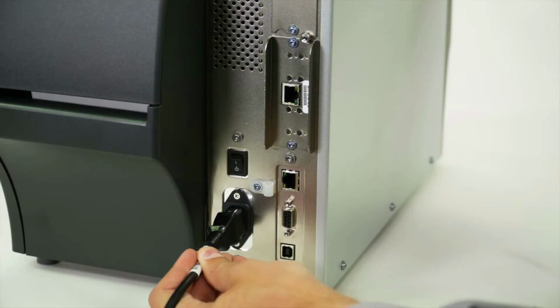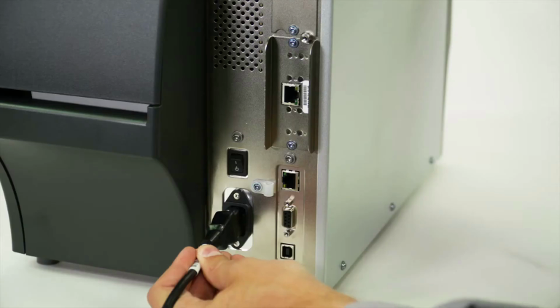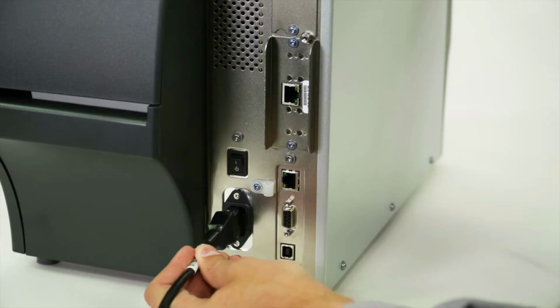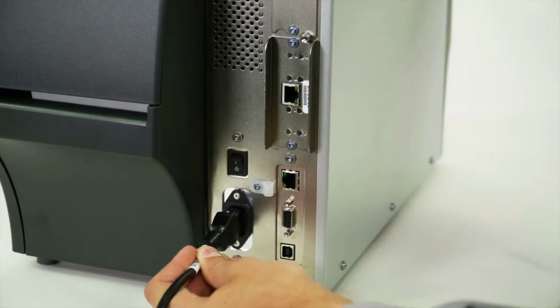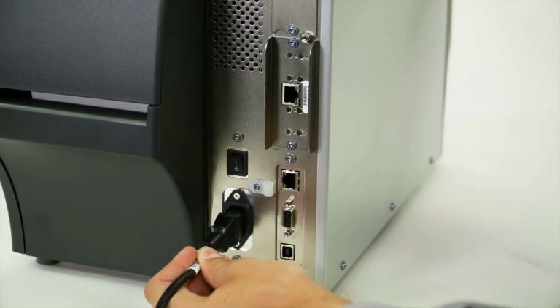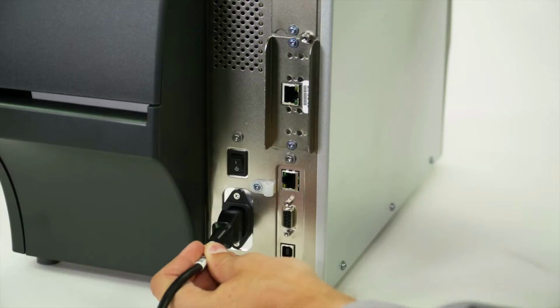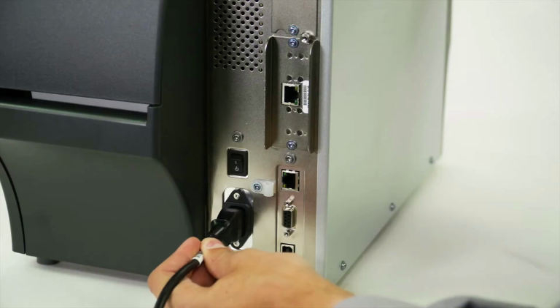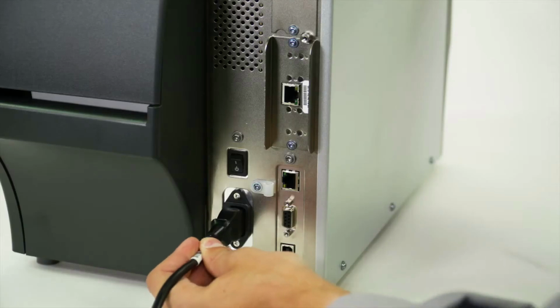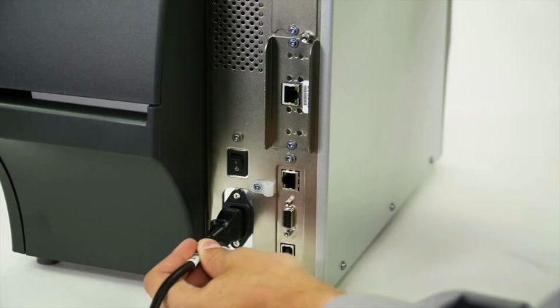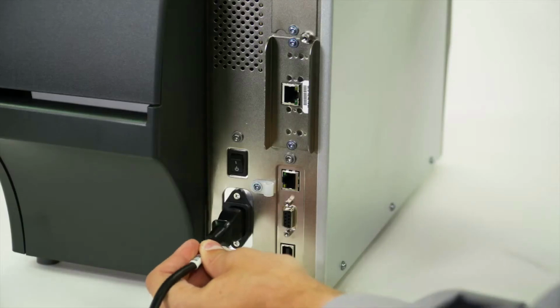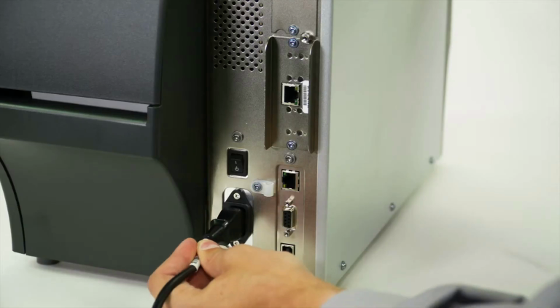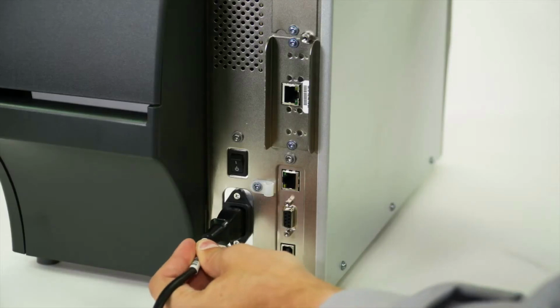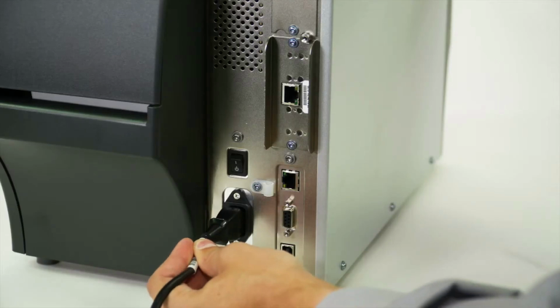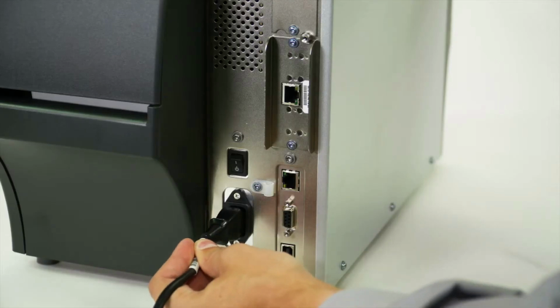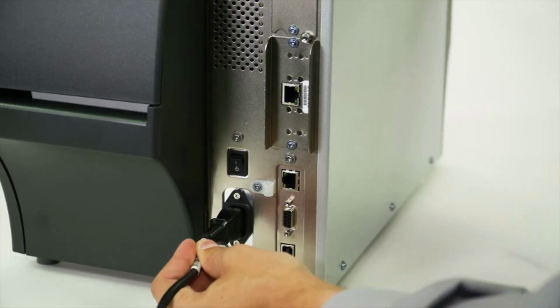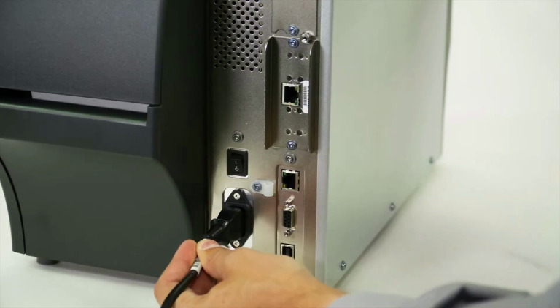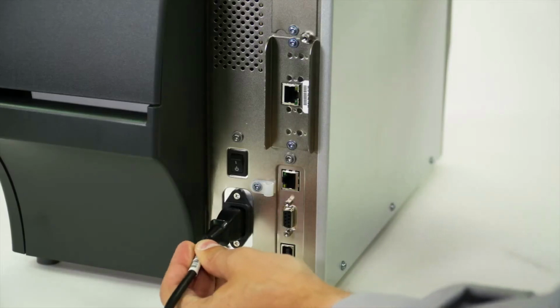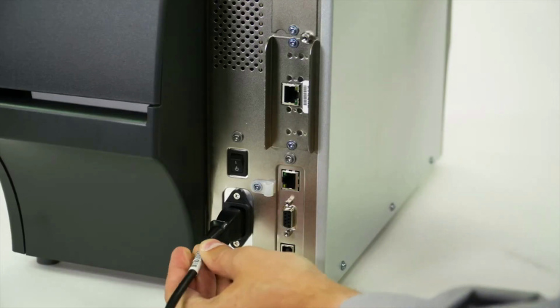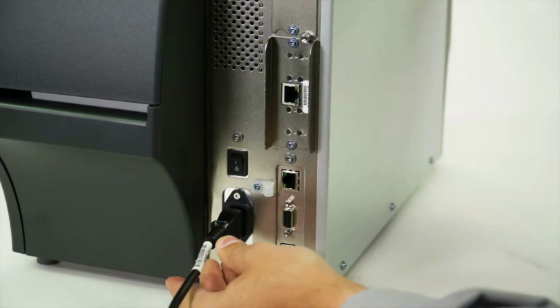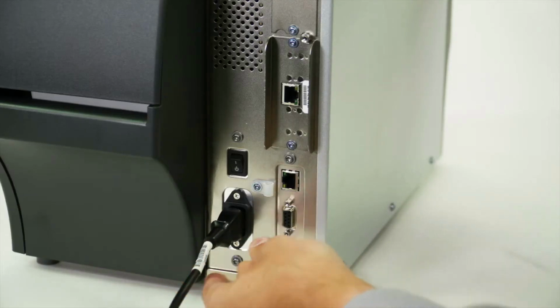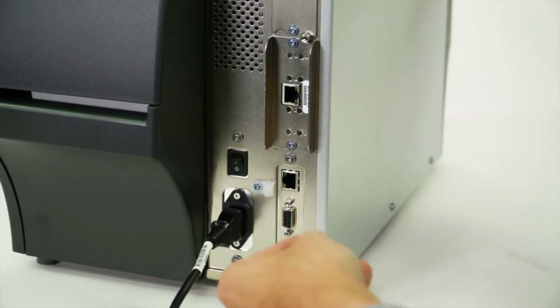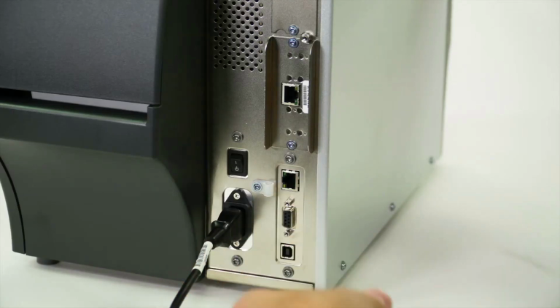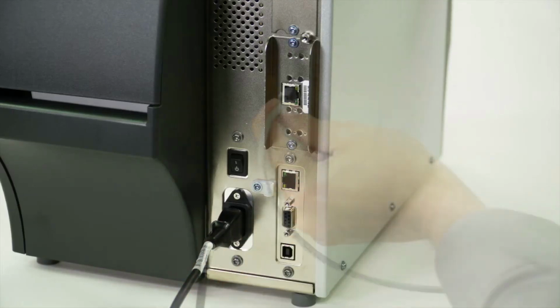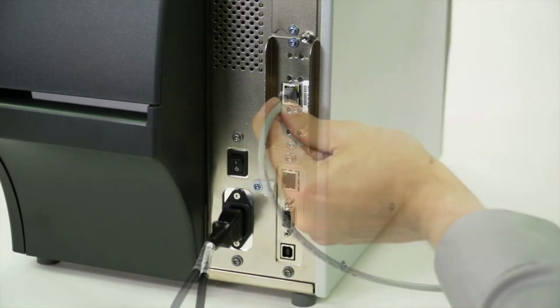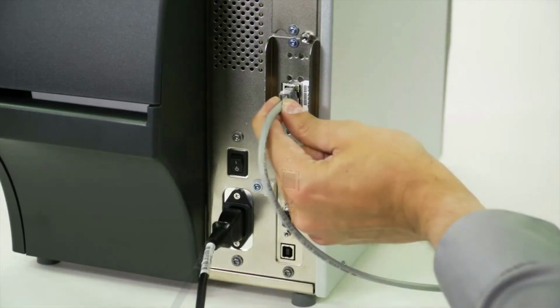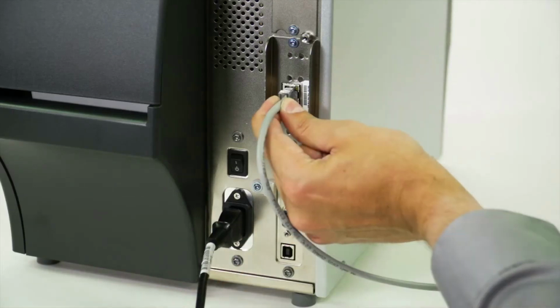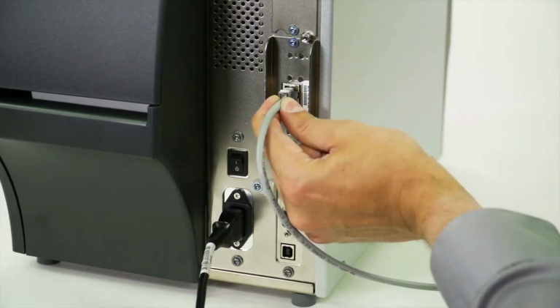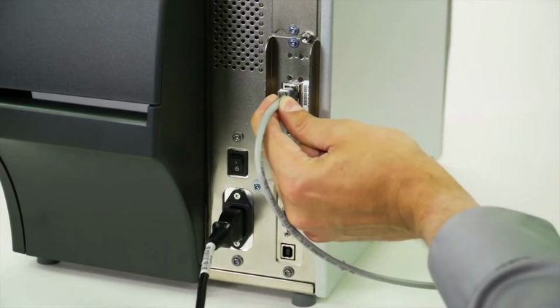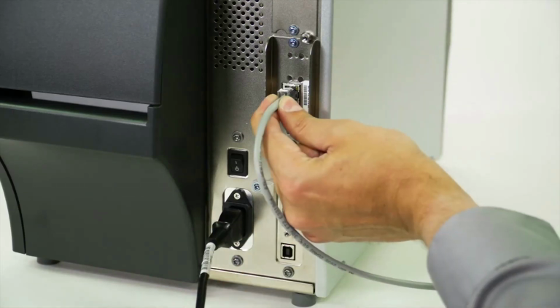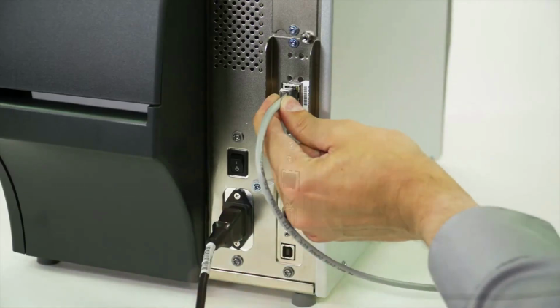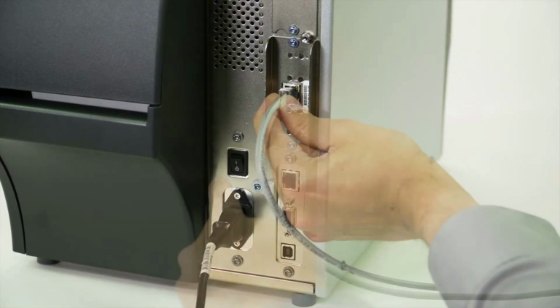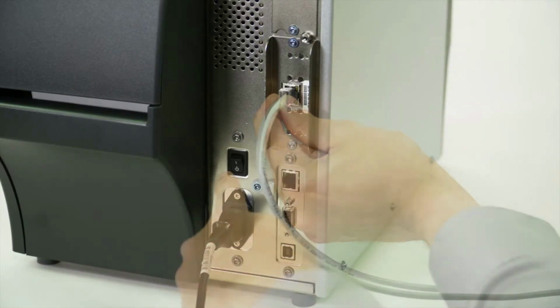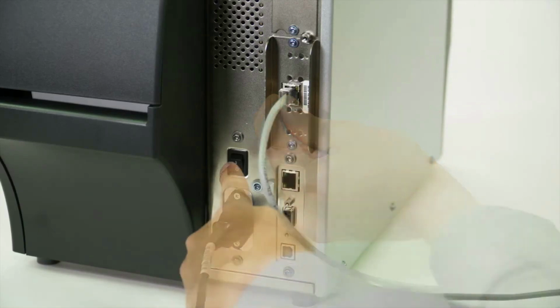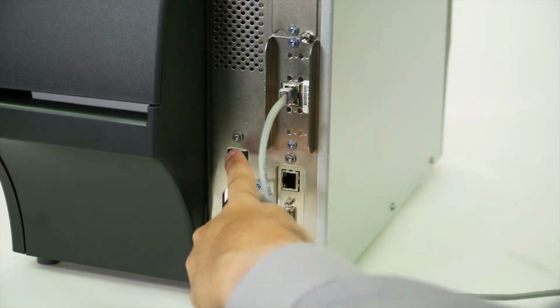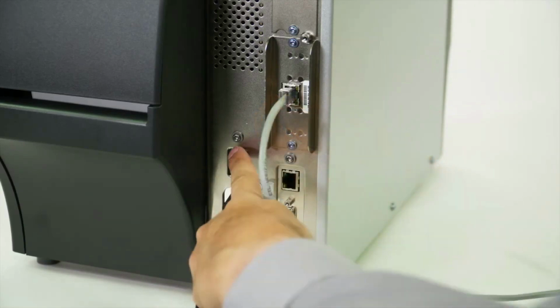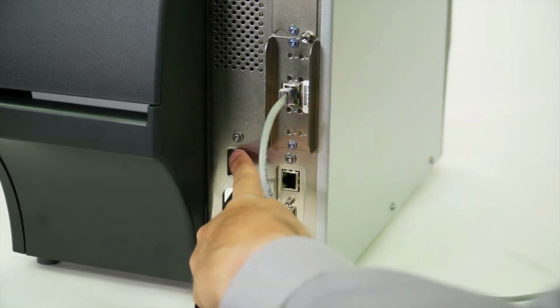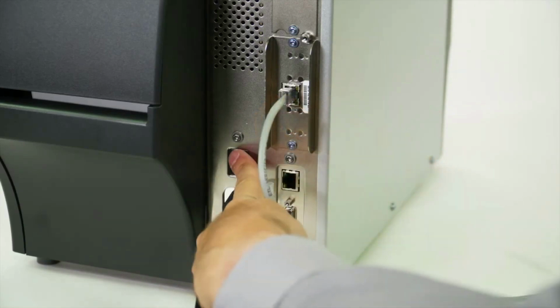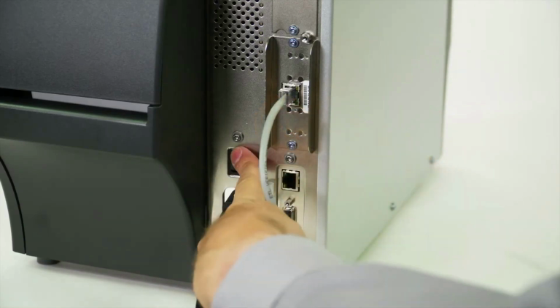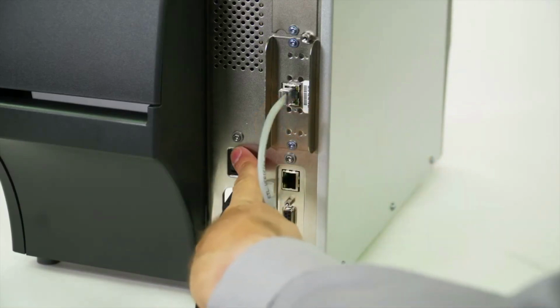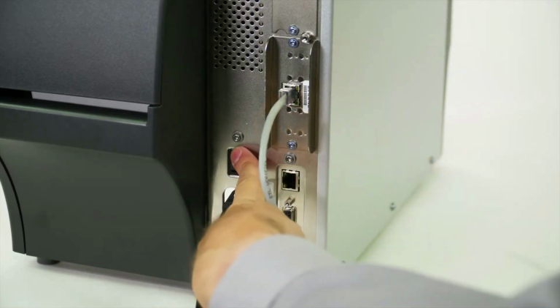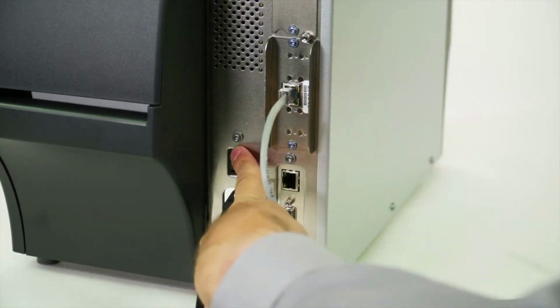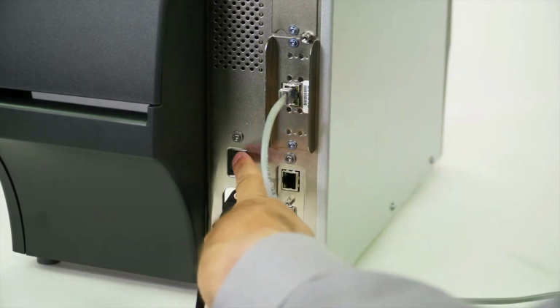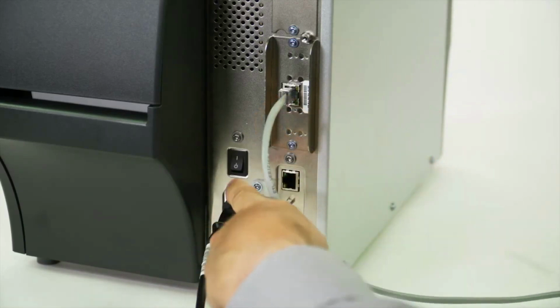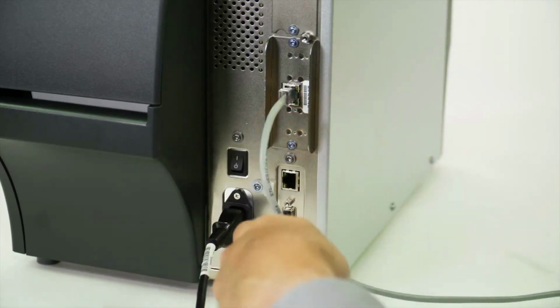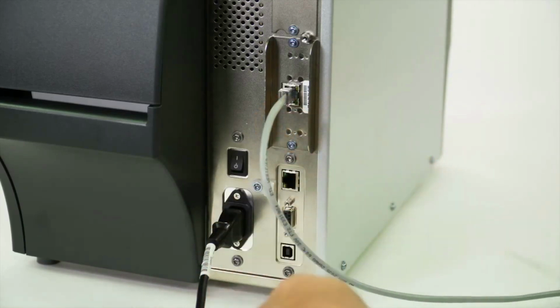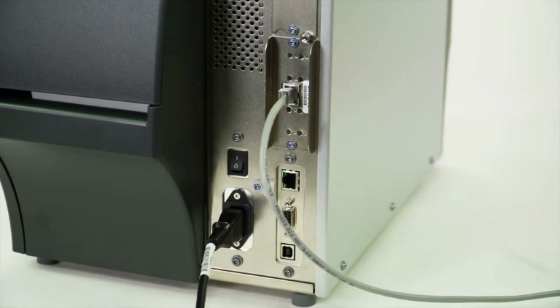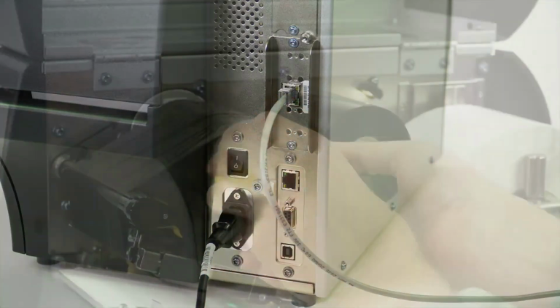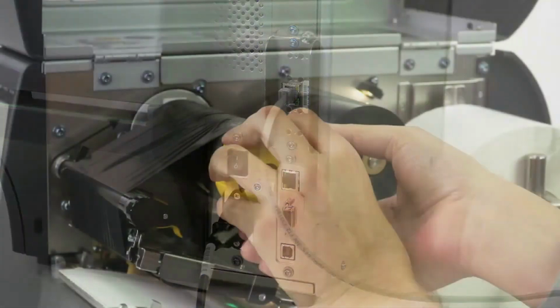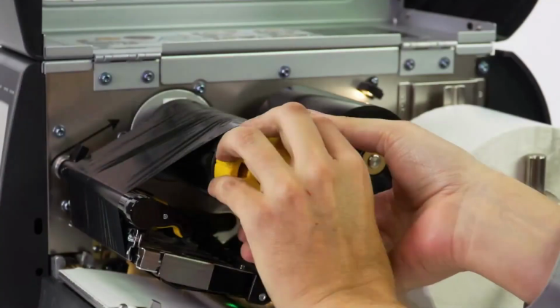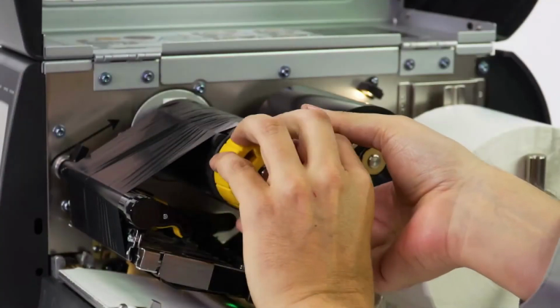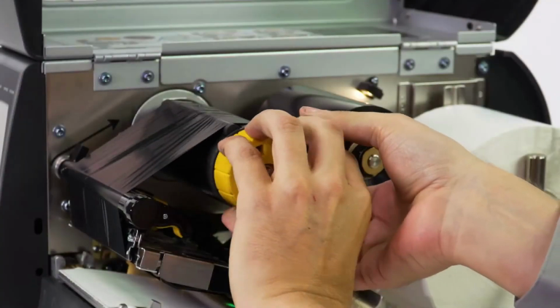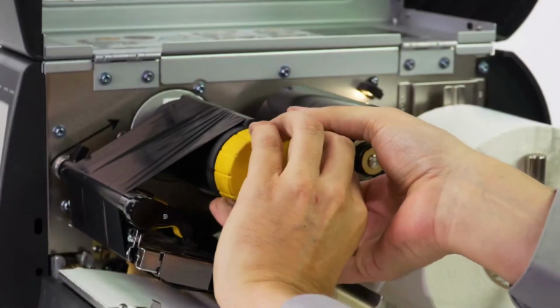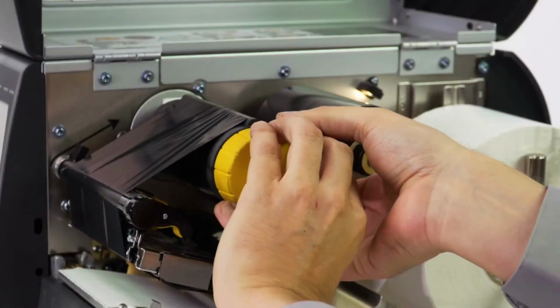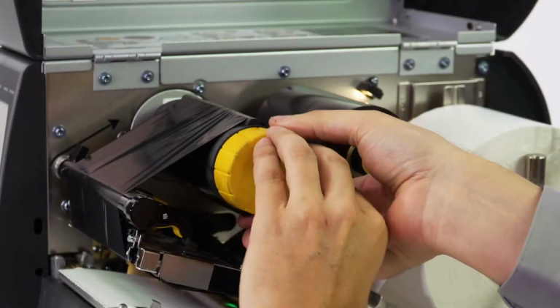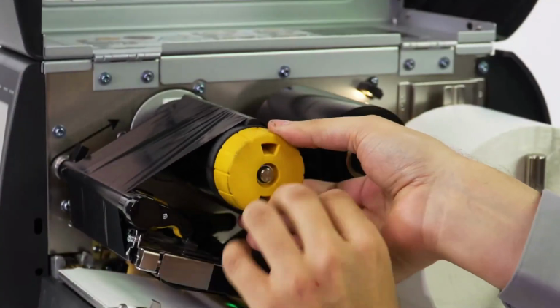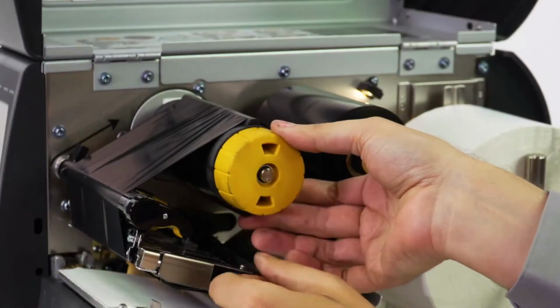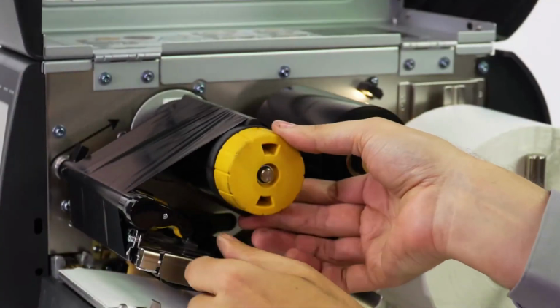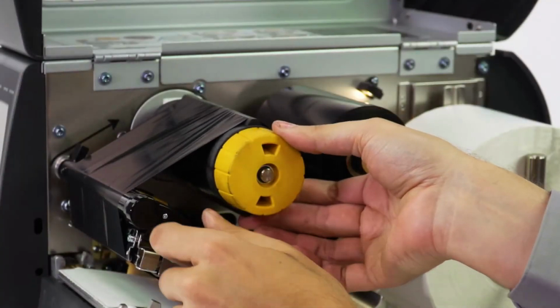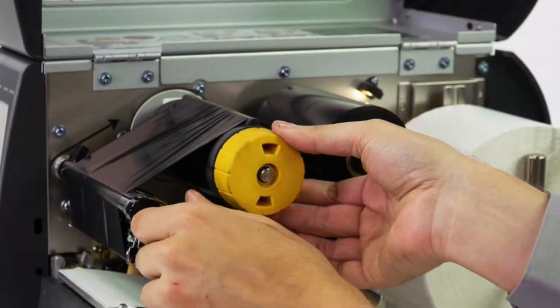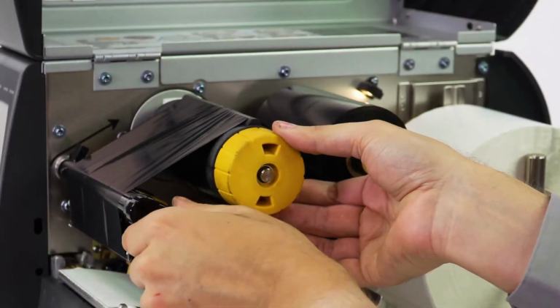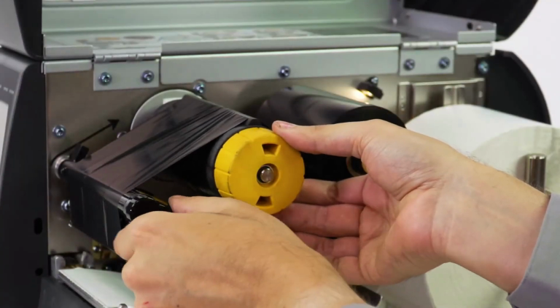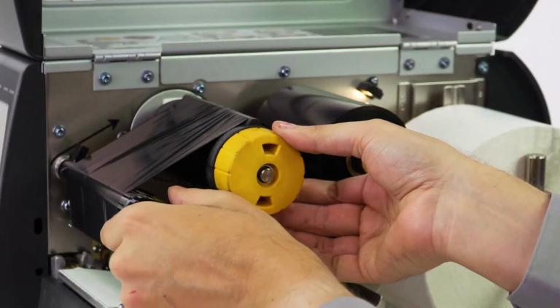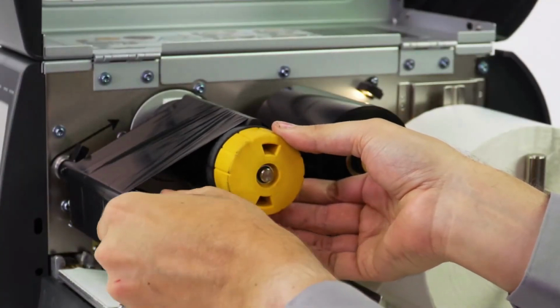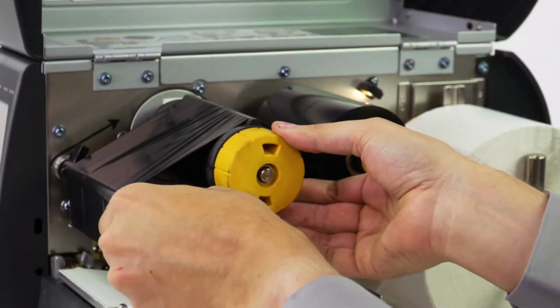Reconnect the power cord and data cables, then turn on the printer. Reinstall the media and ribbon.